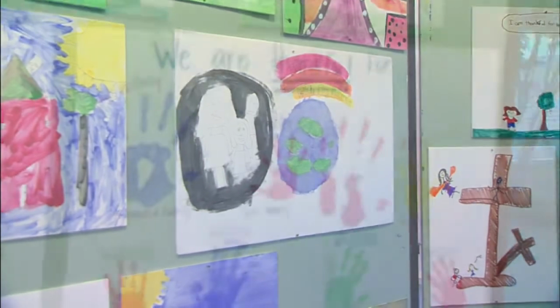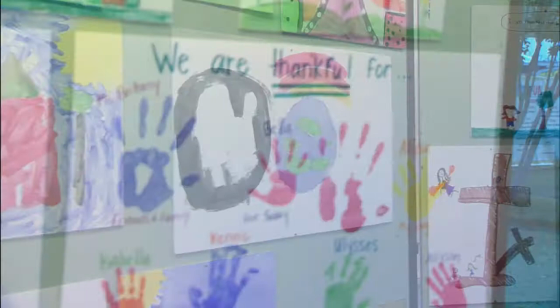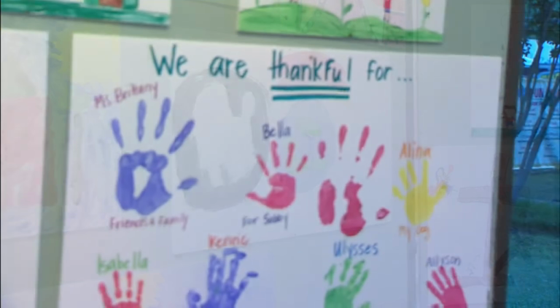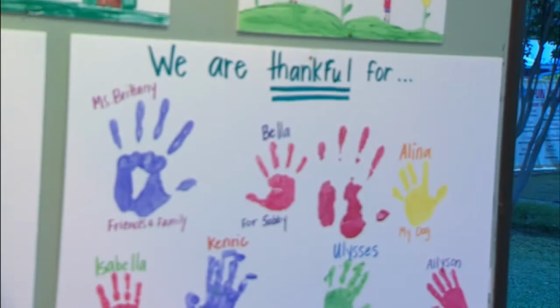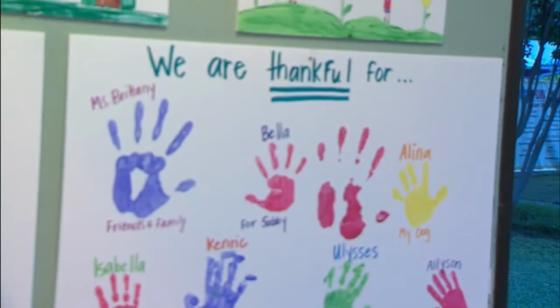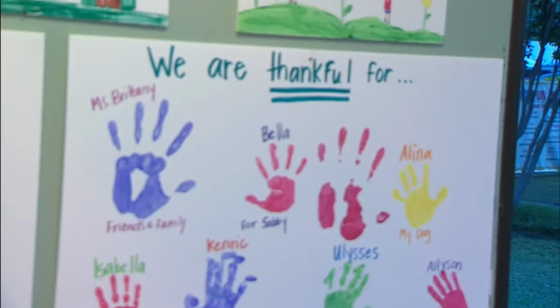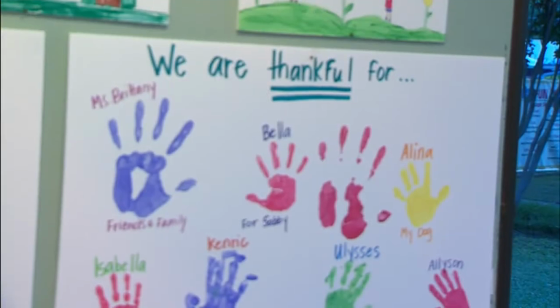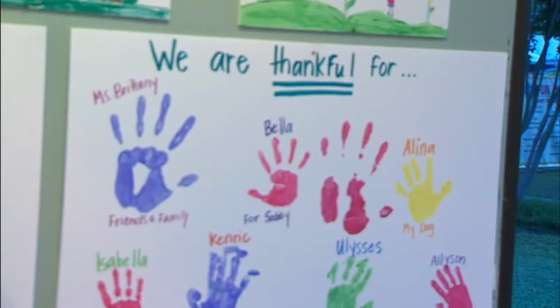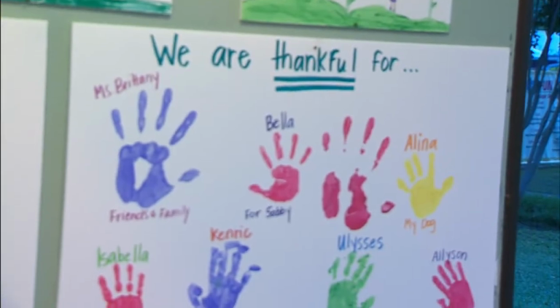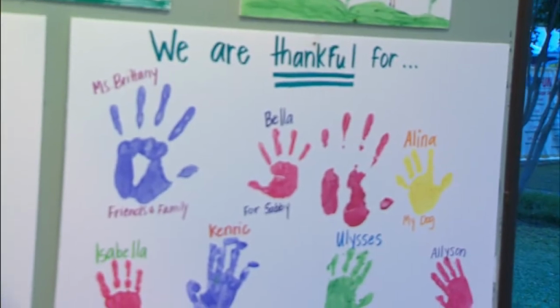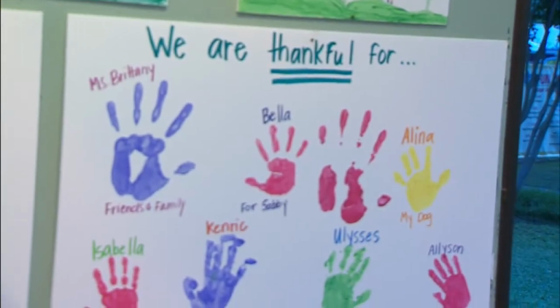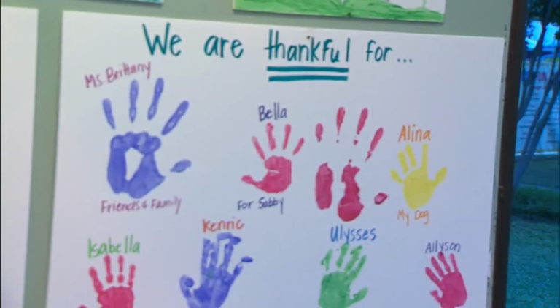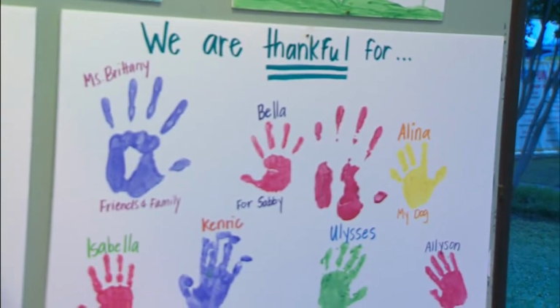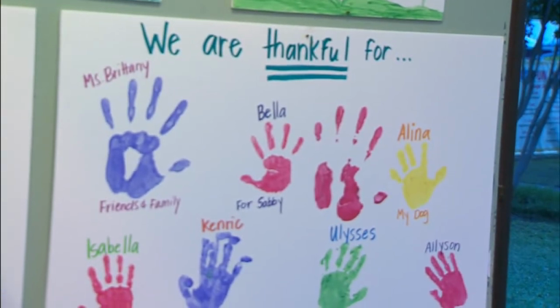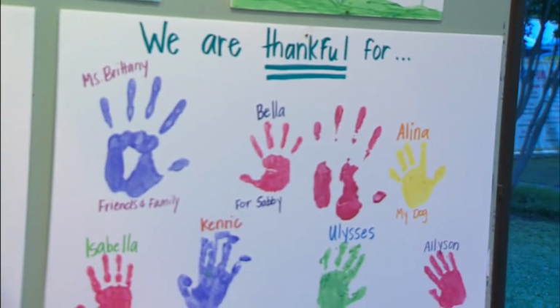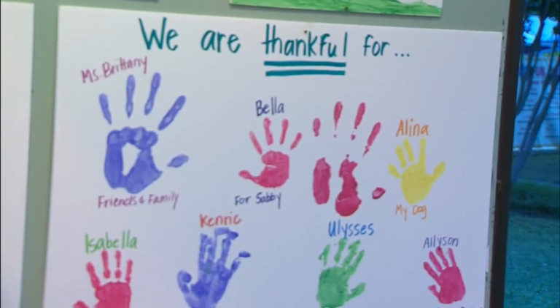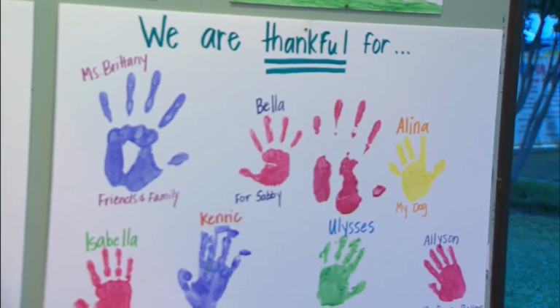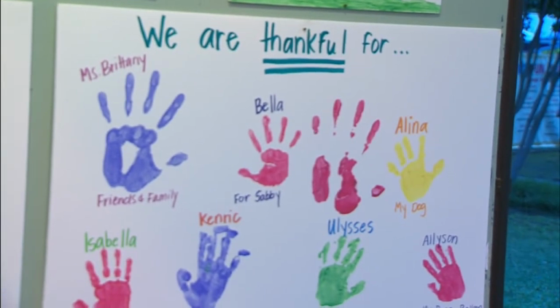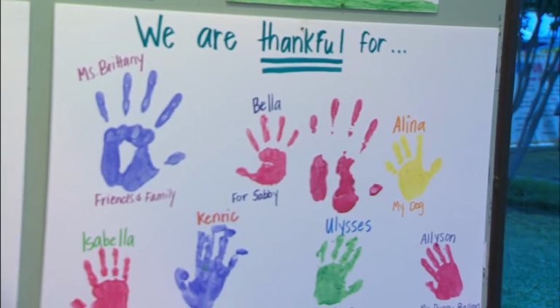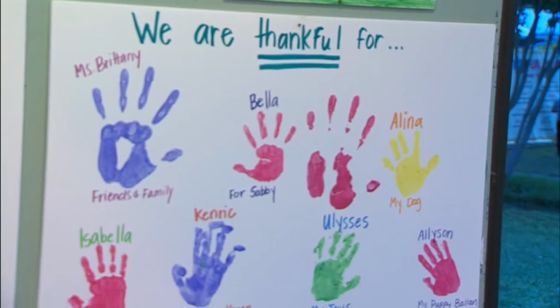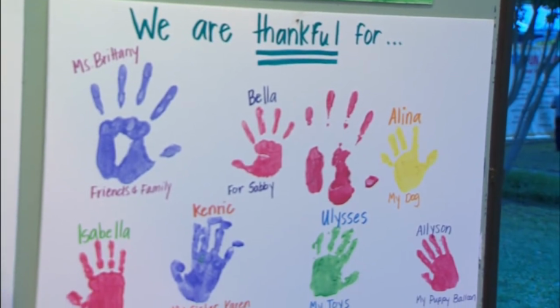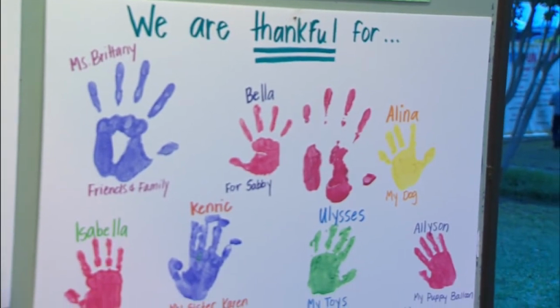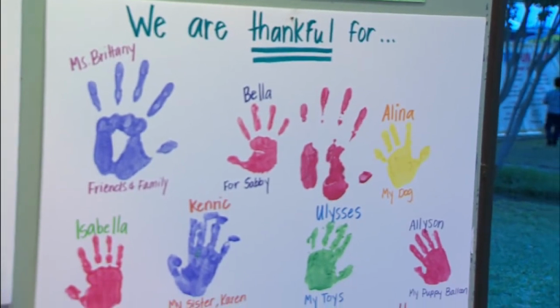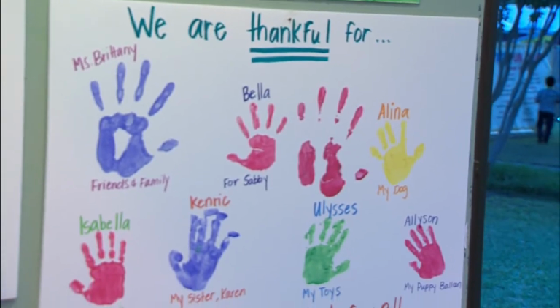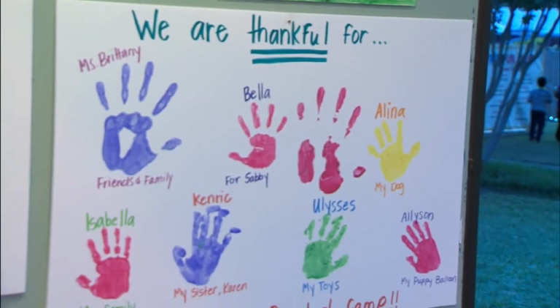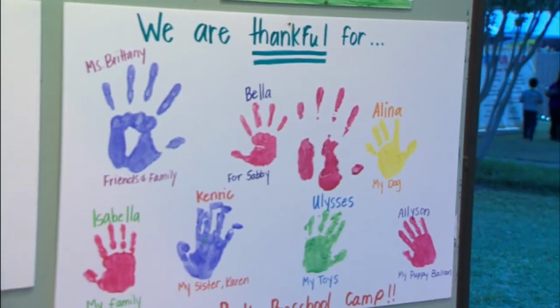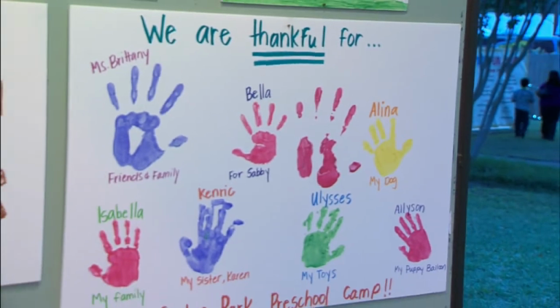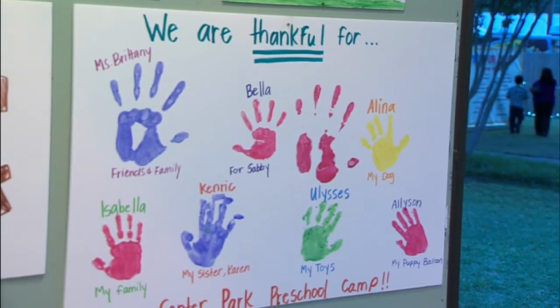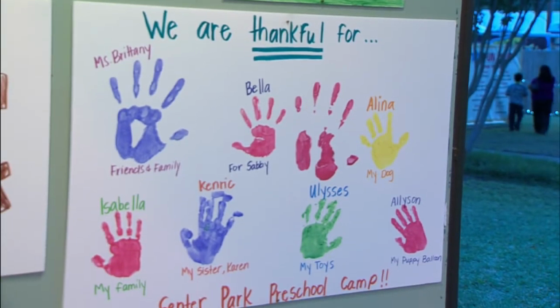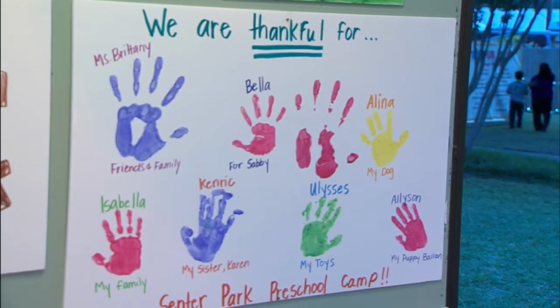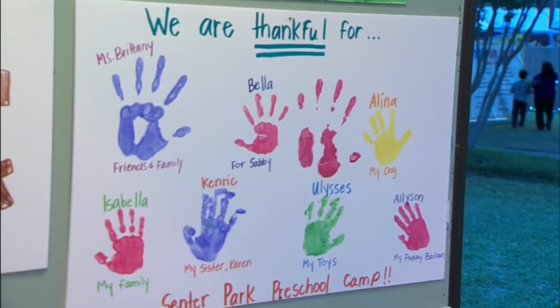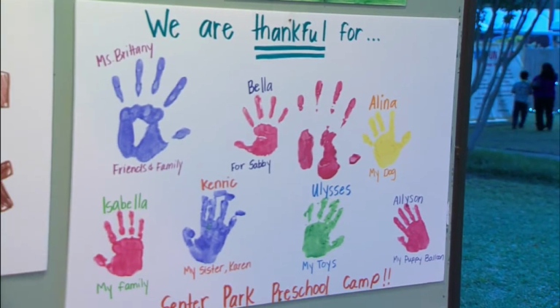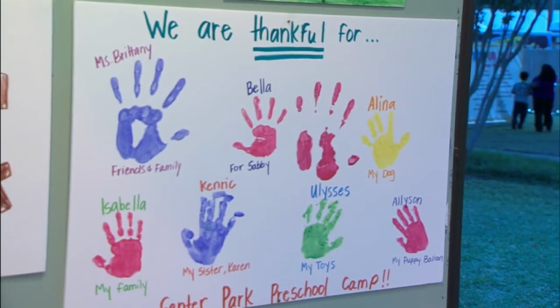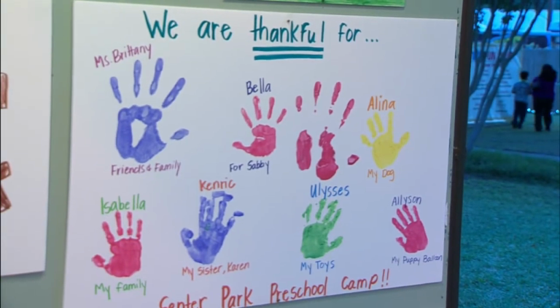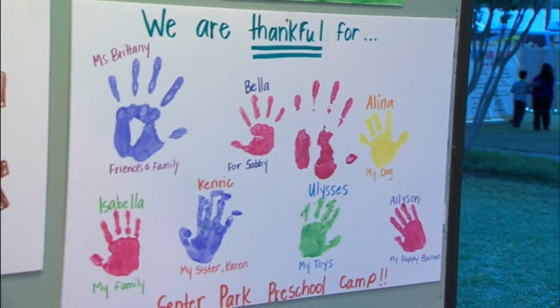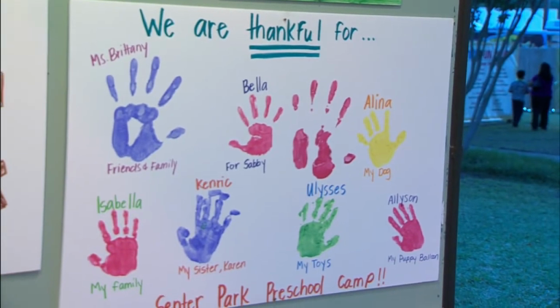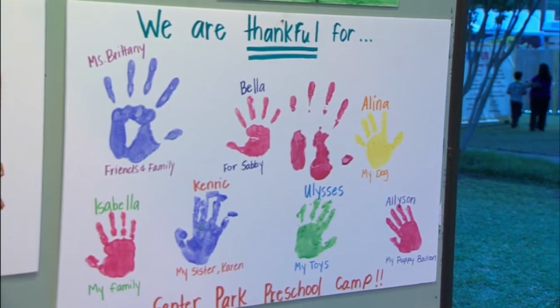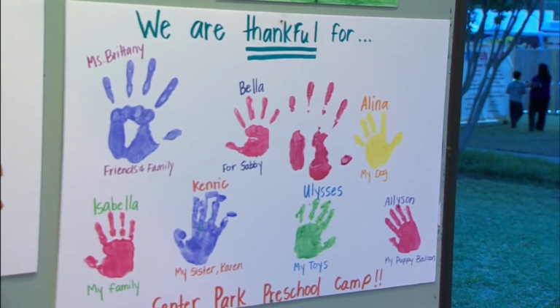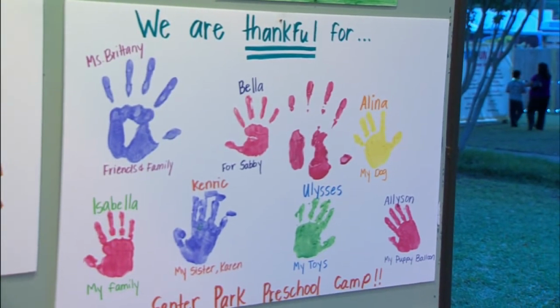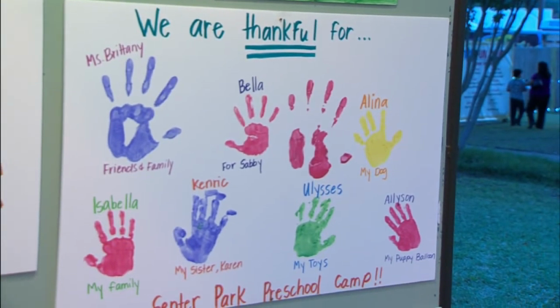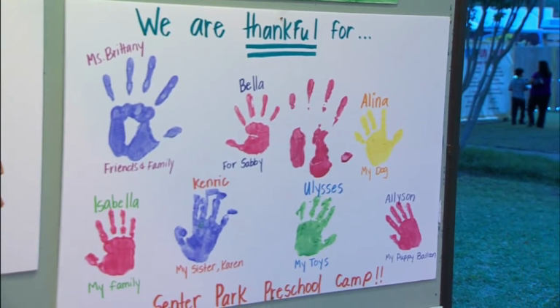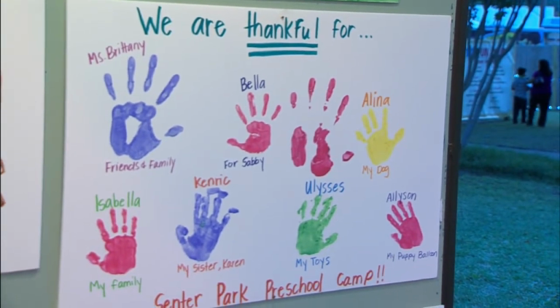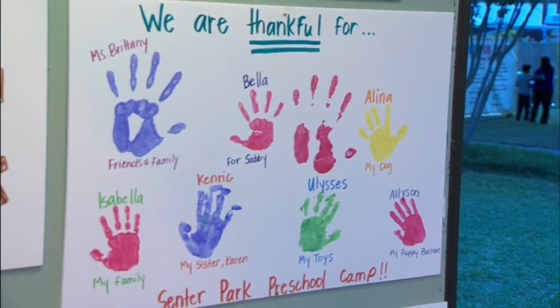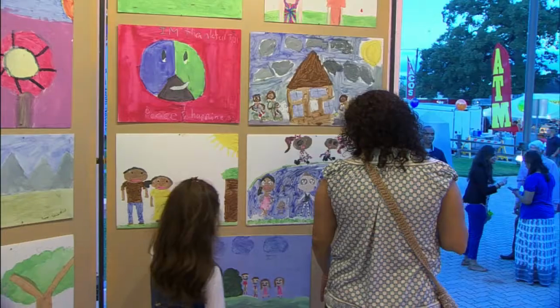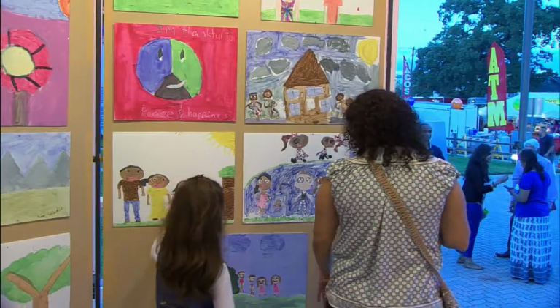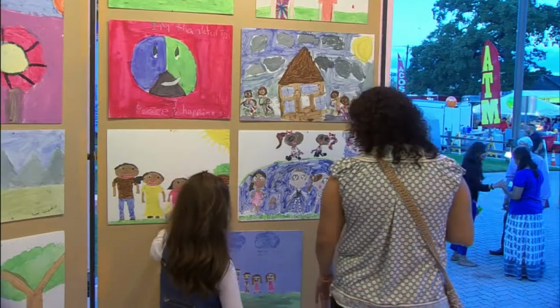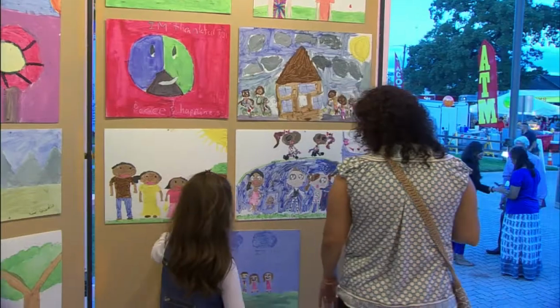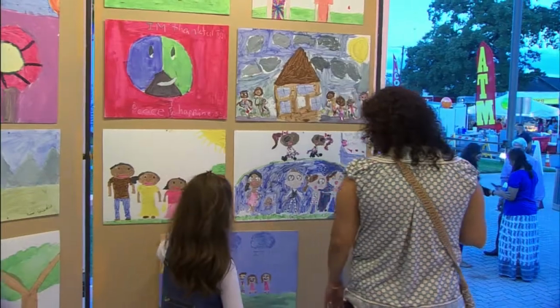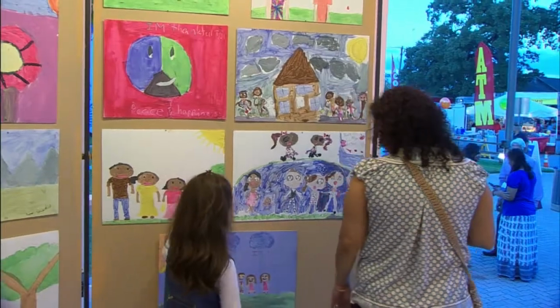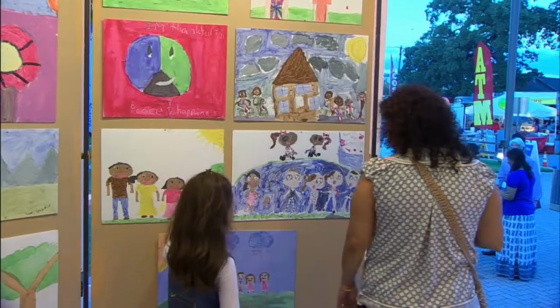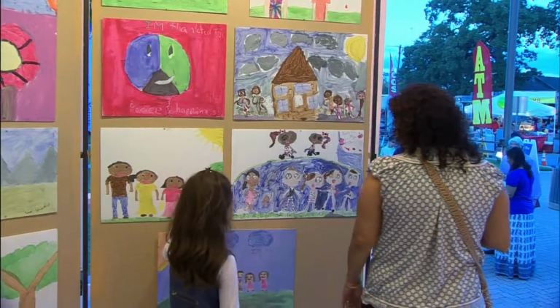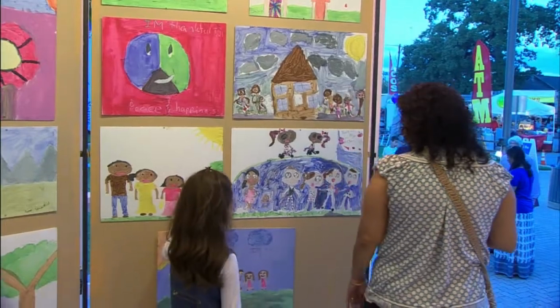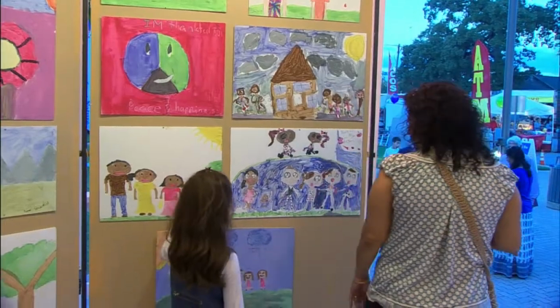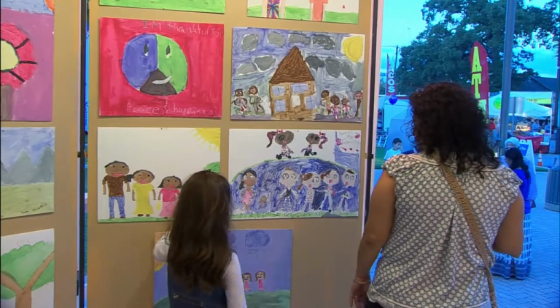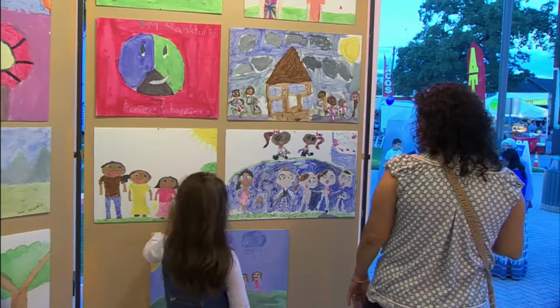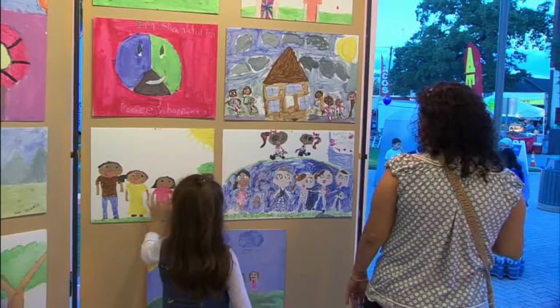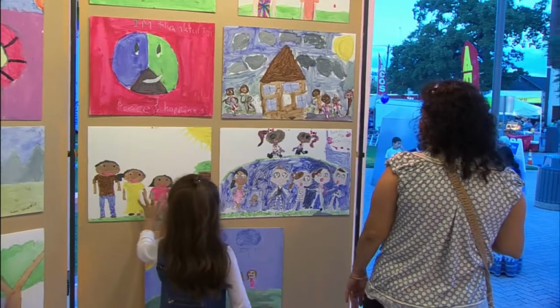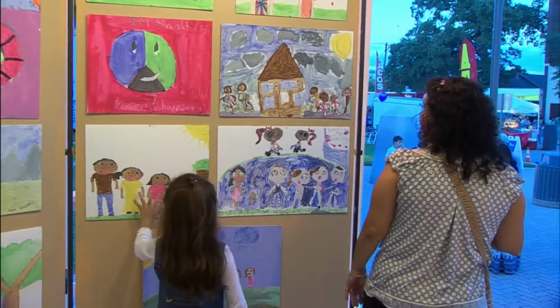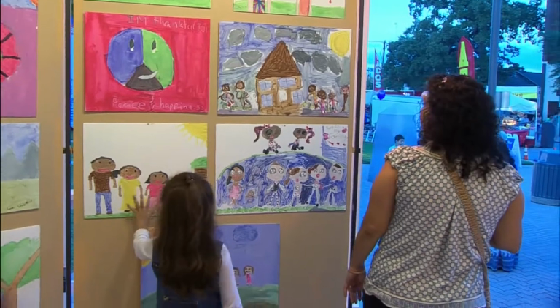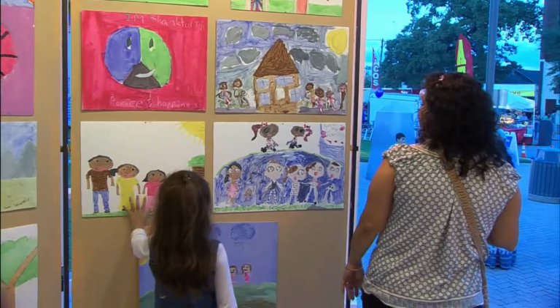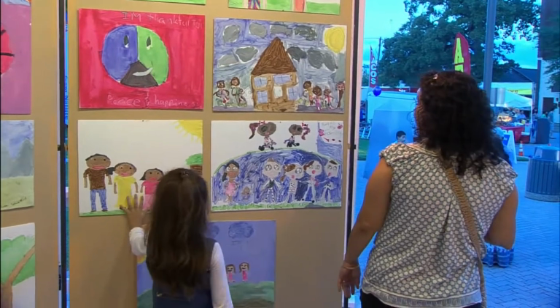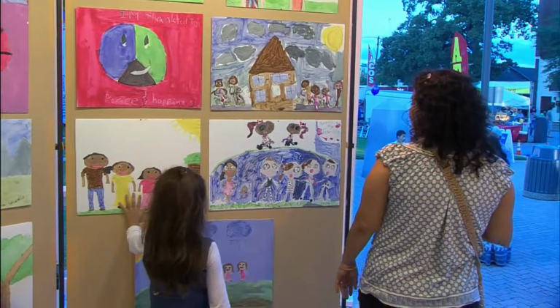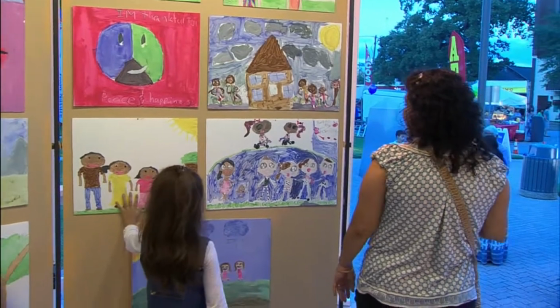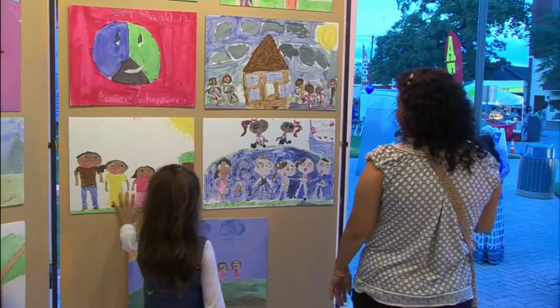Young artists were asked to reflect on what makes them most thankful in their lives, and they shared those ideas with the community.